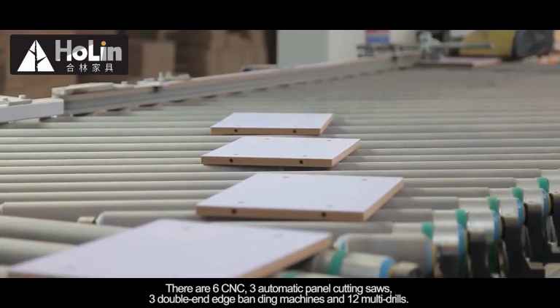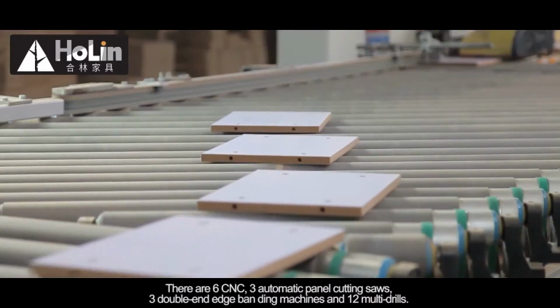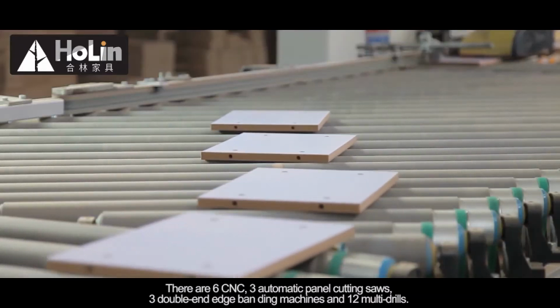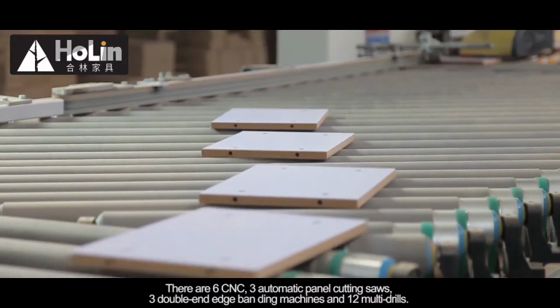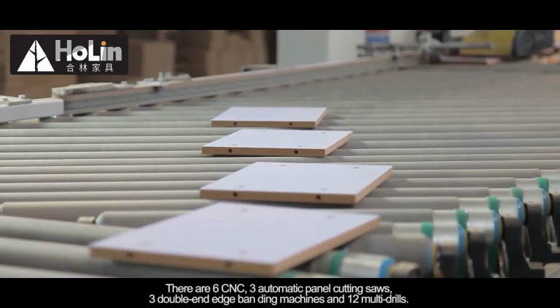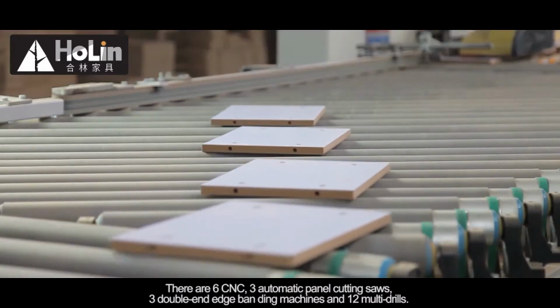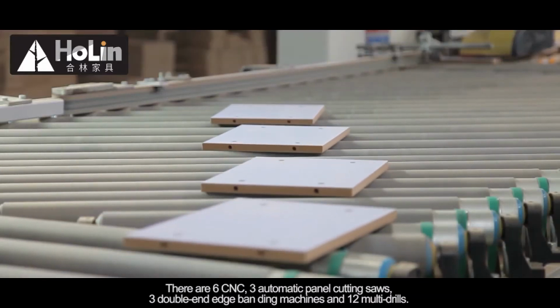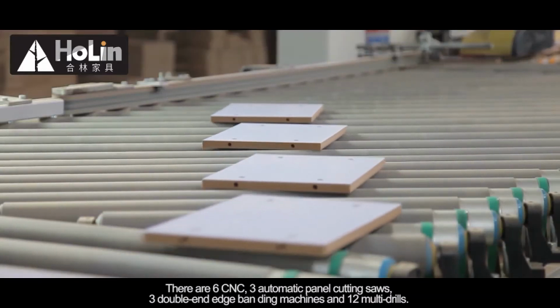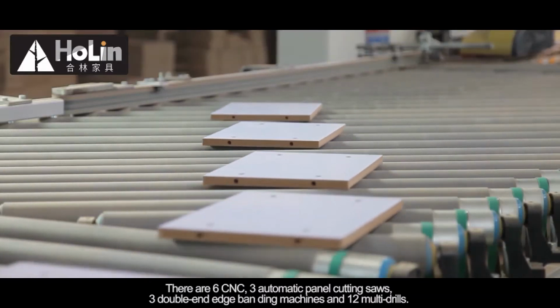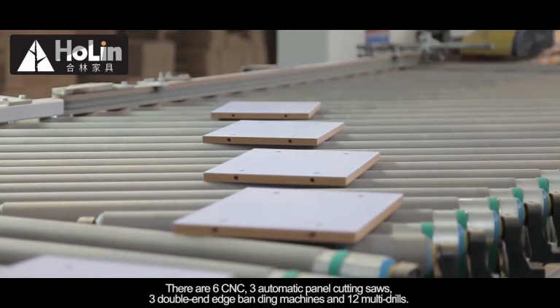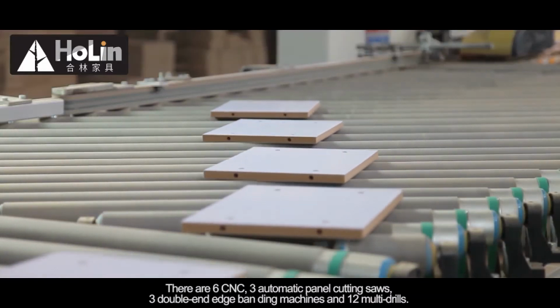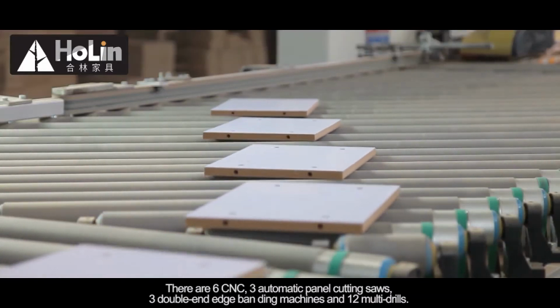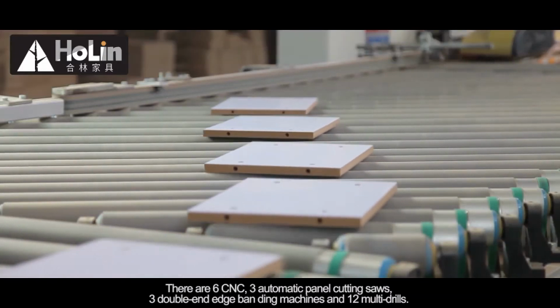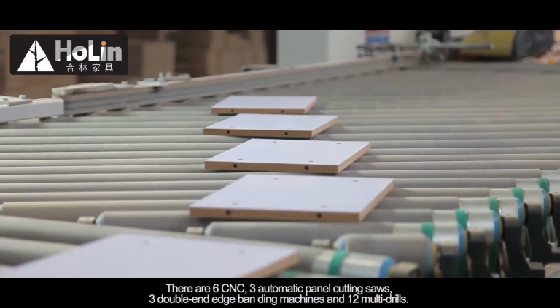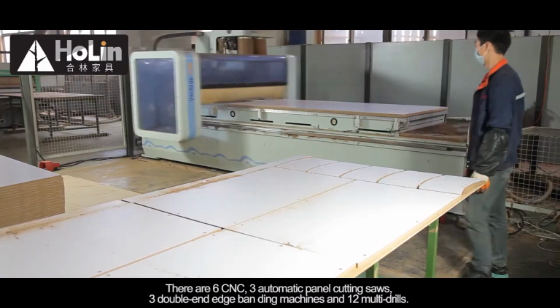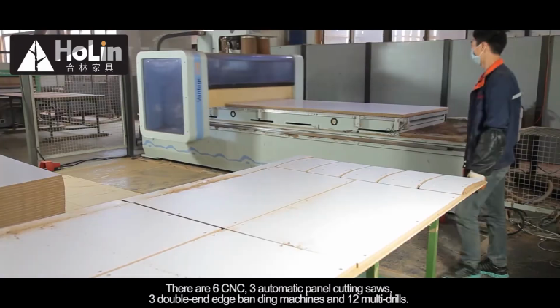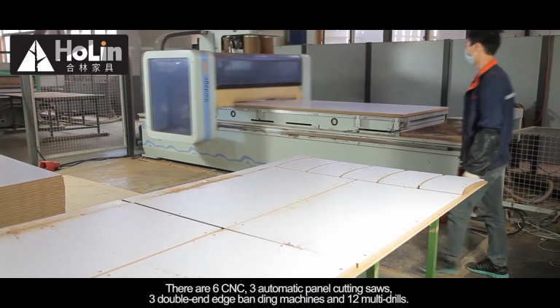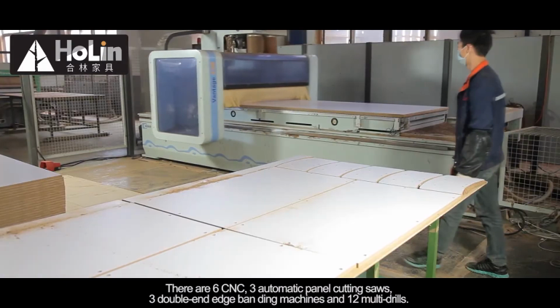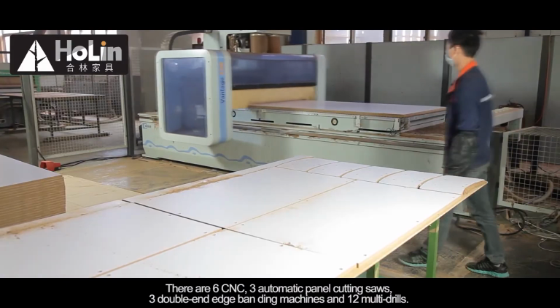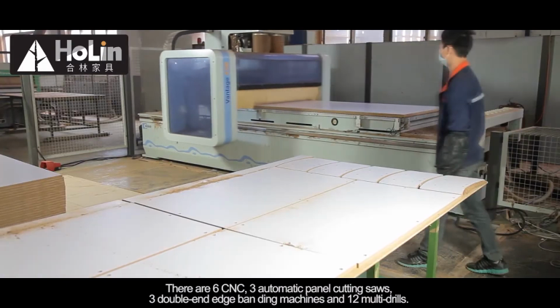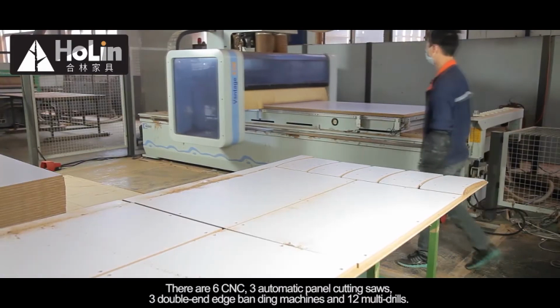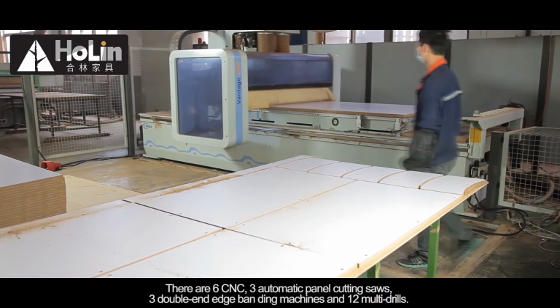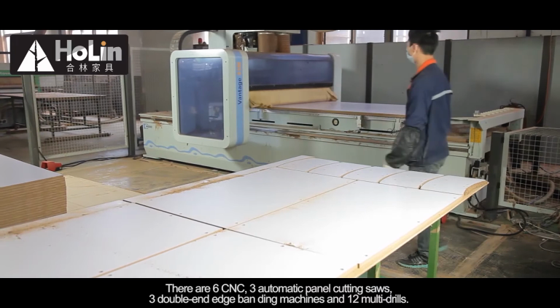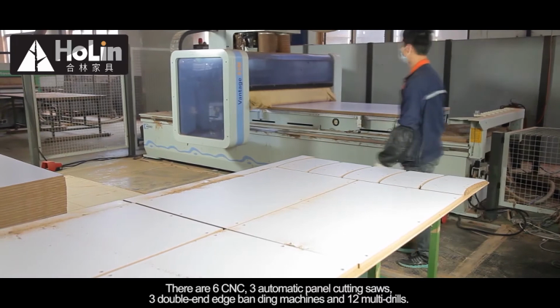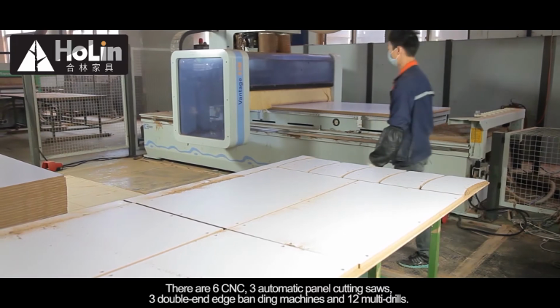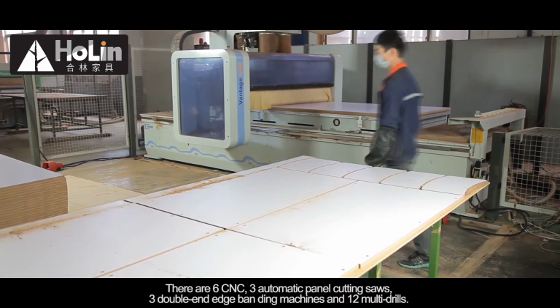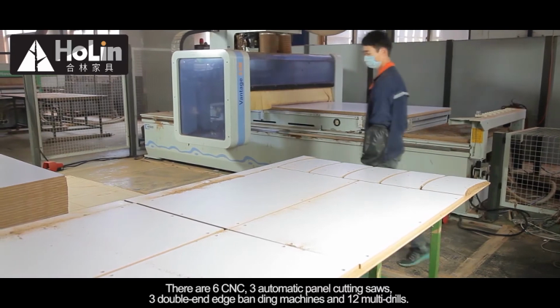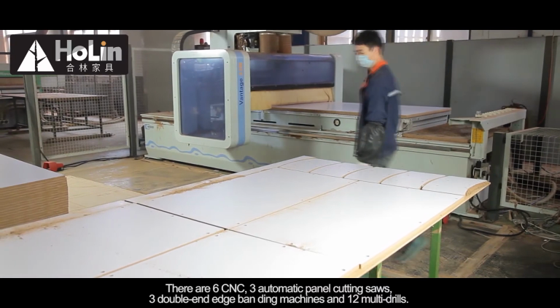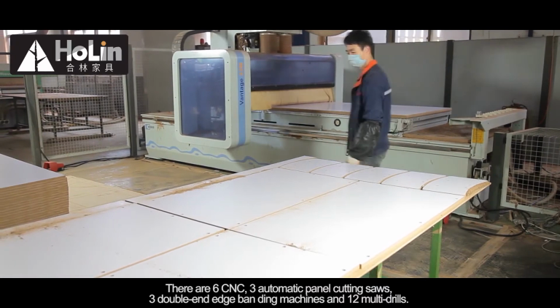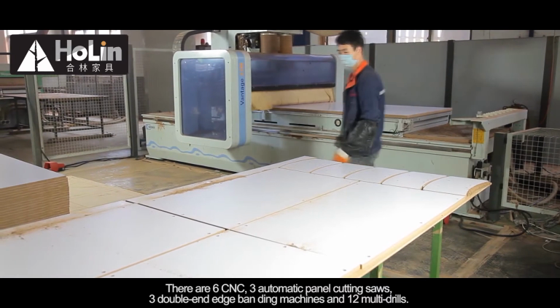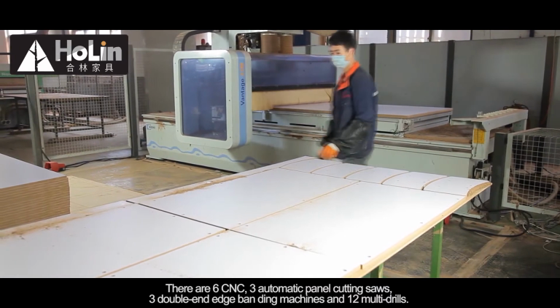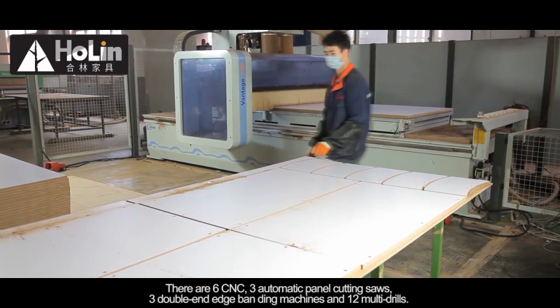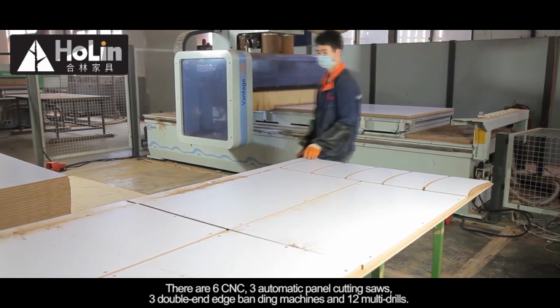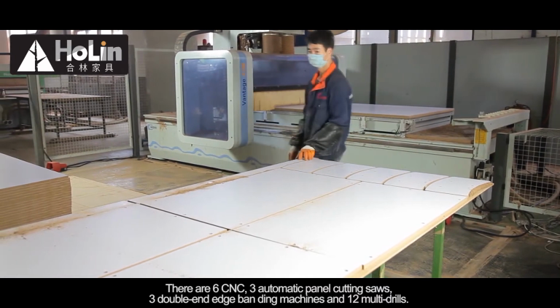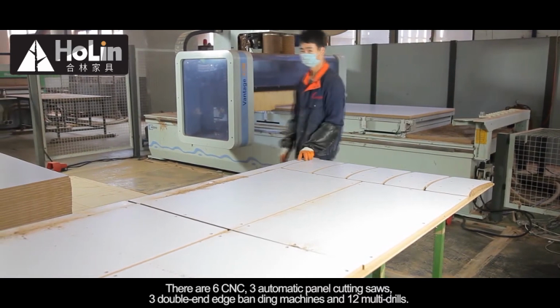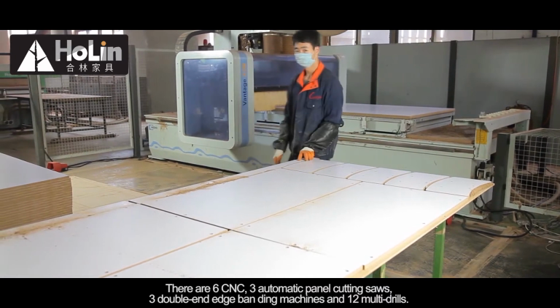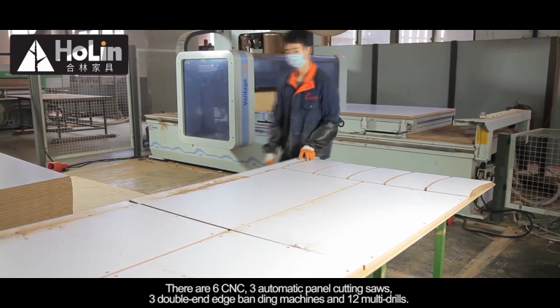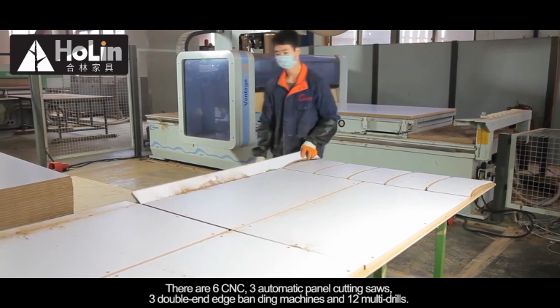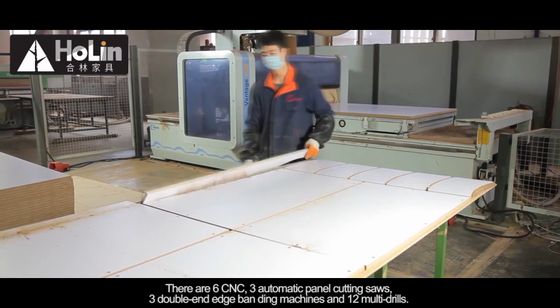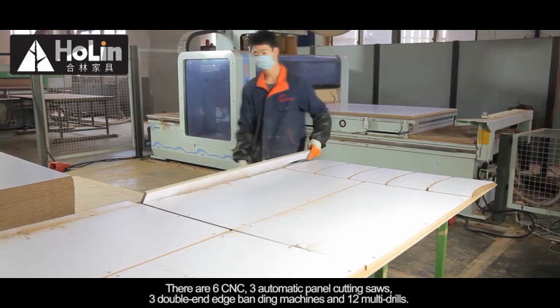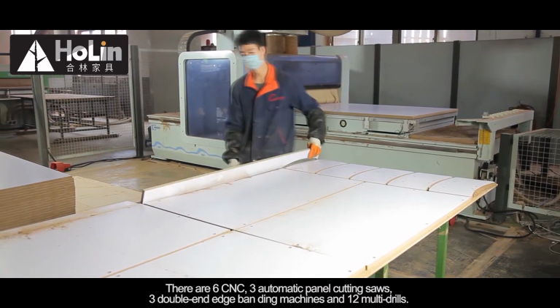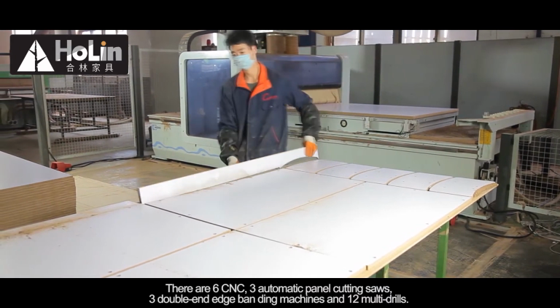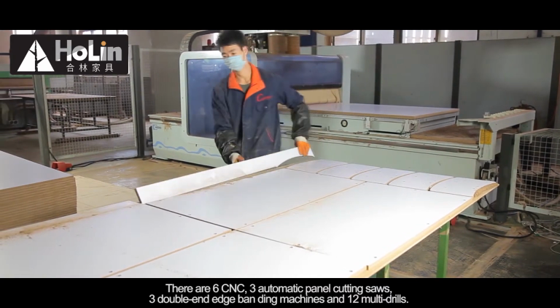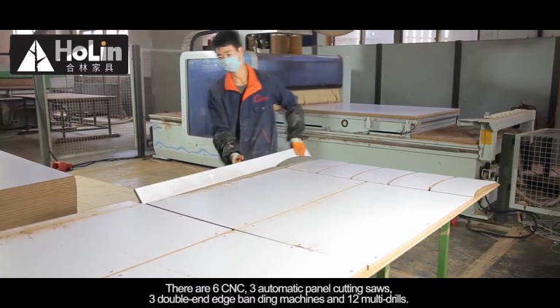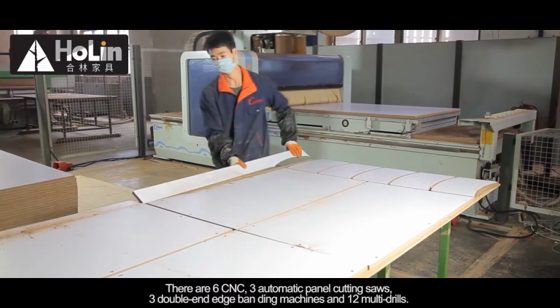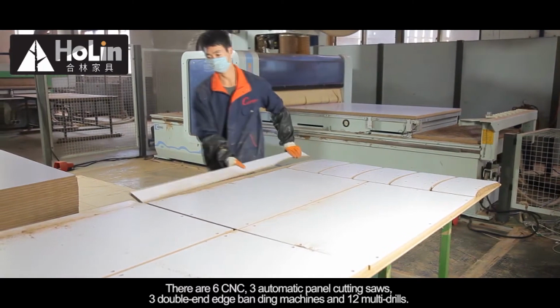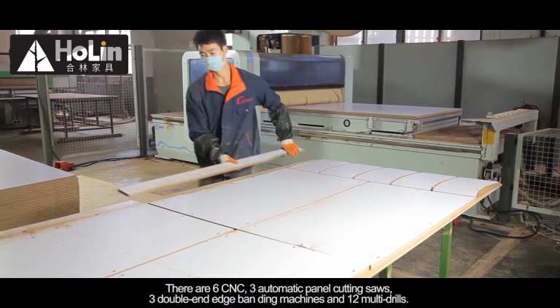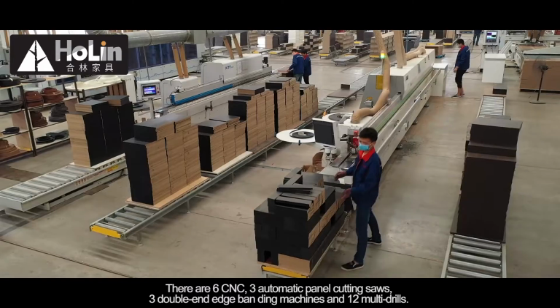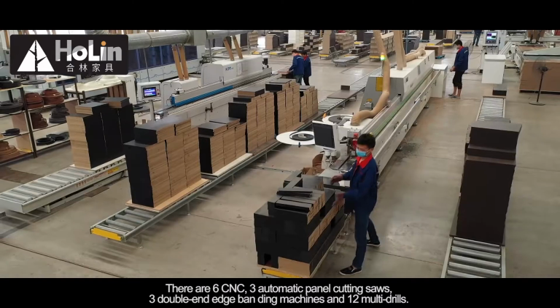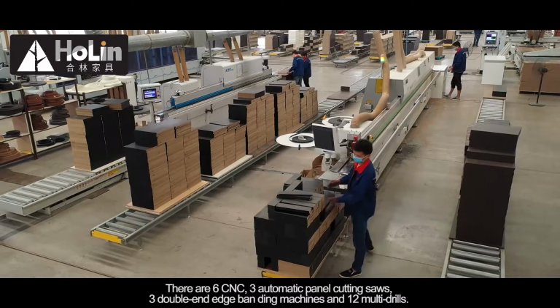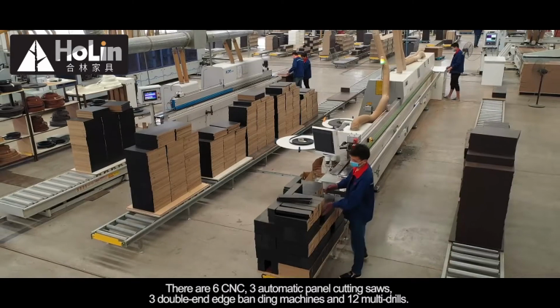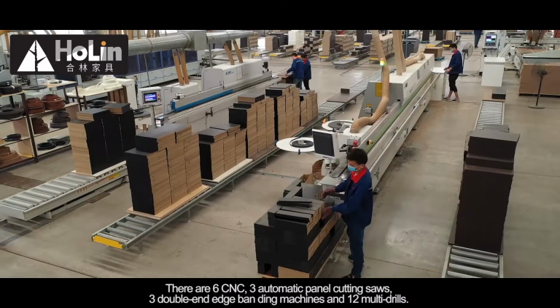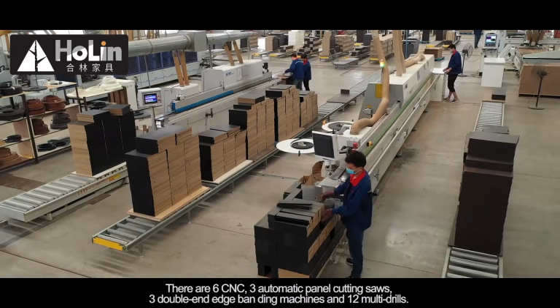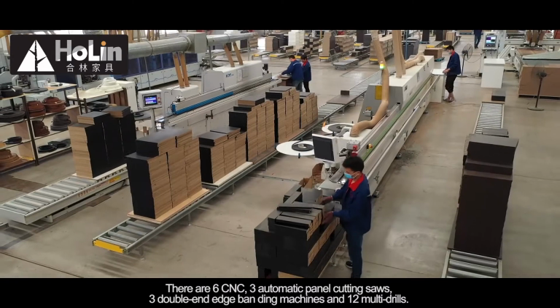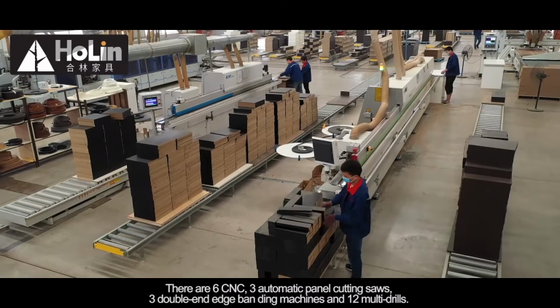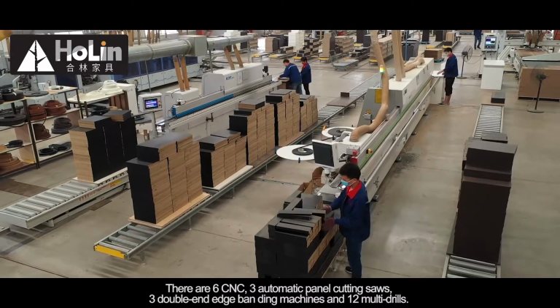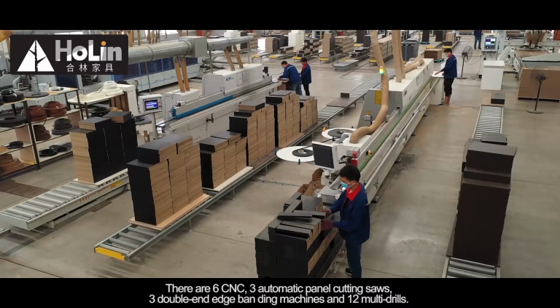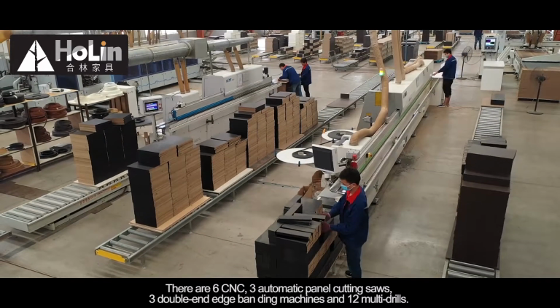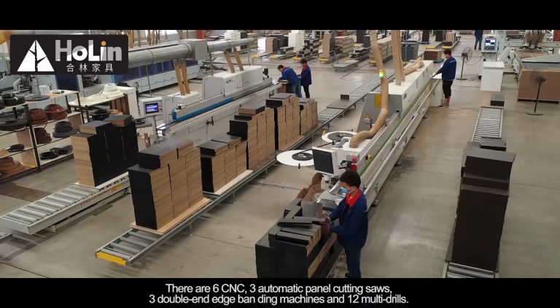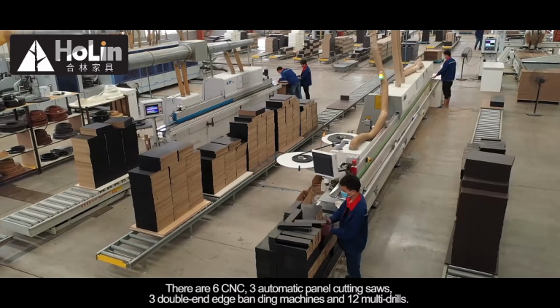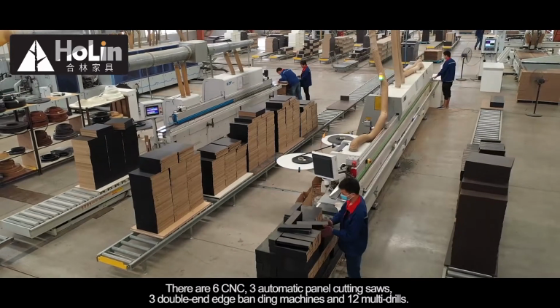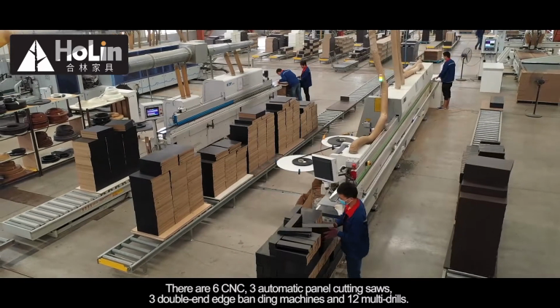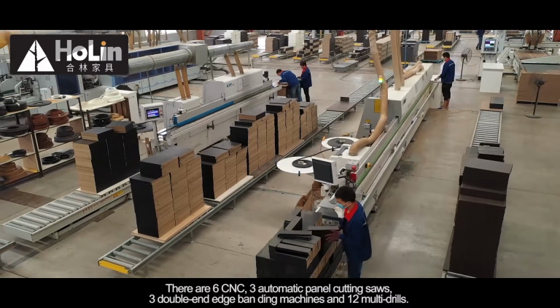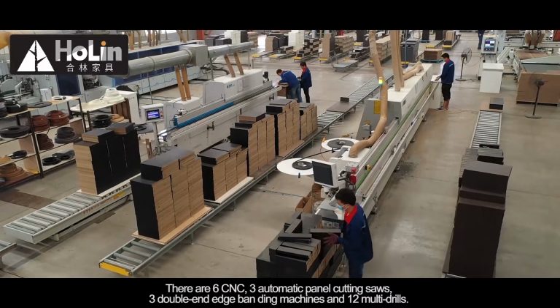There are 6 CNC machines, 3 automatic panel cutting saws, 3 double-edge banding machines, and 12 multi-drills.